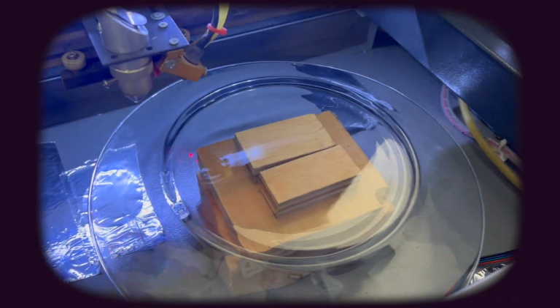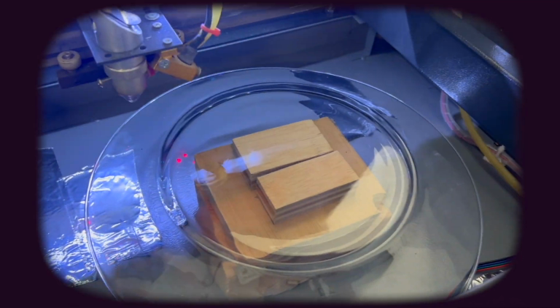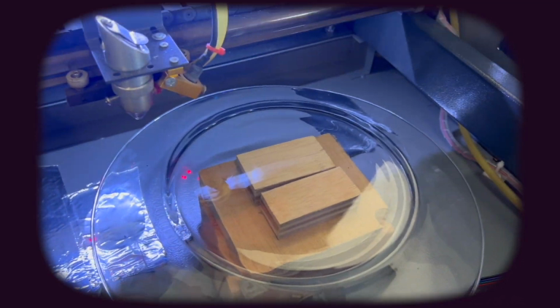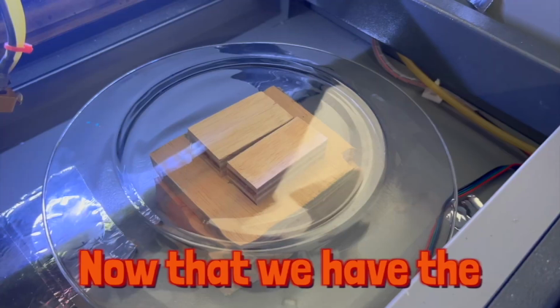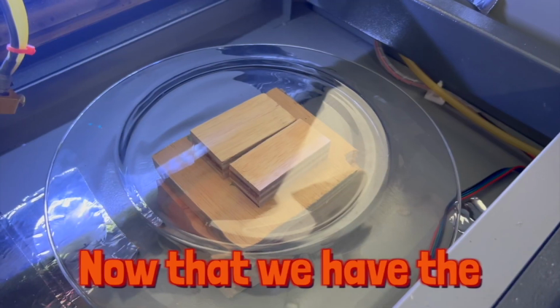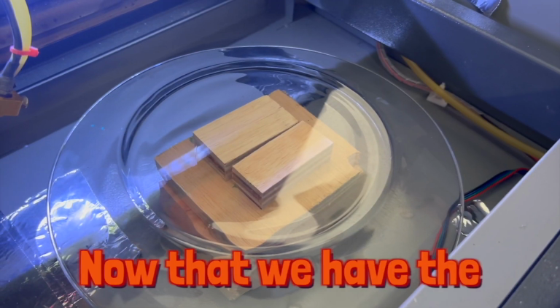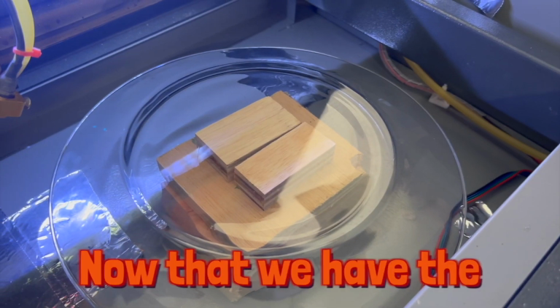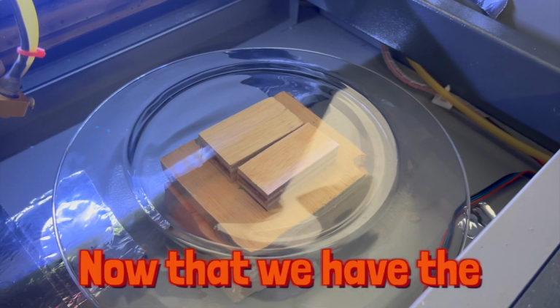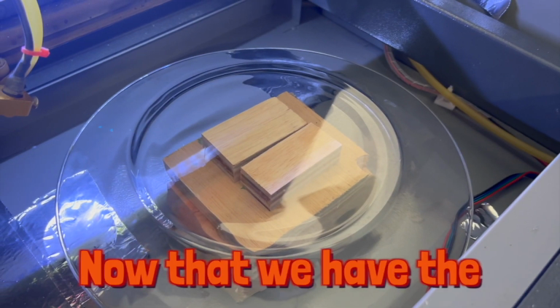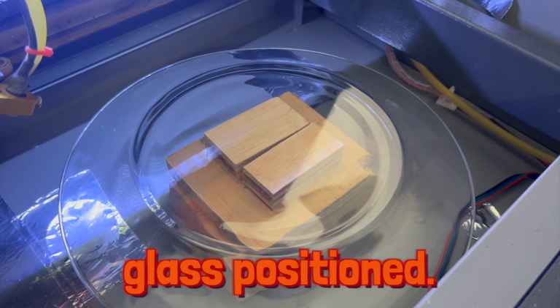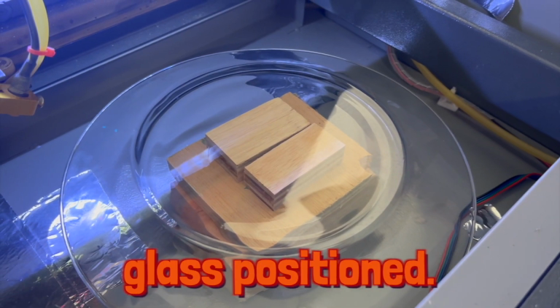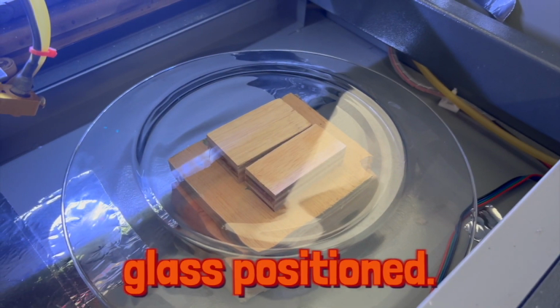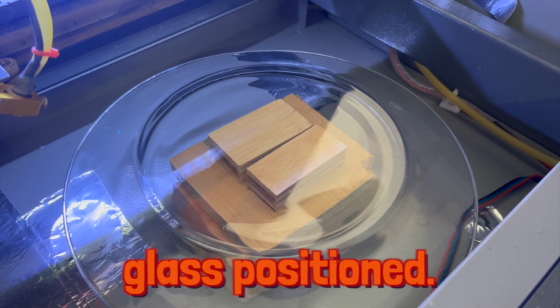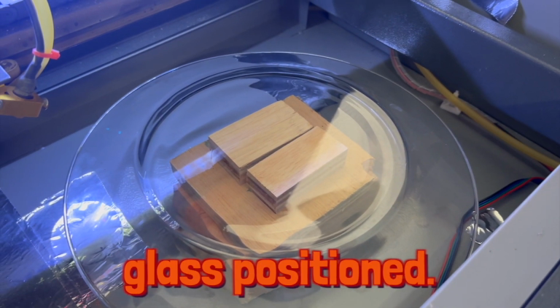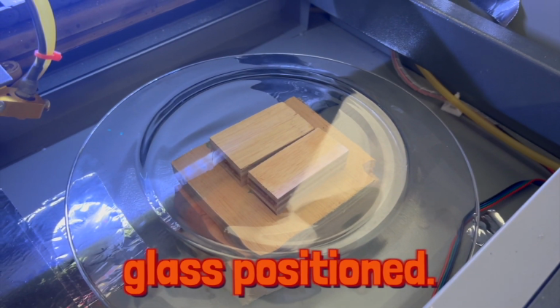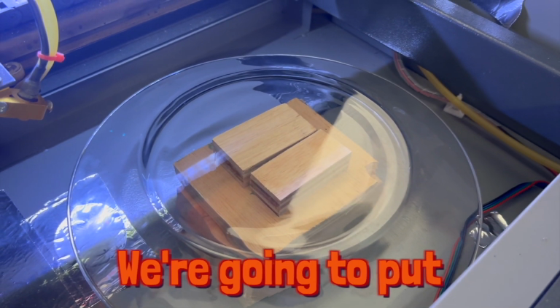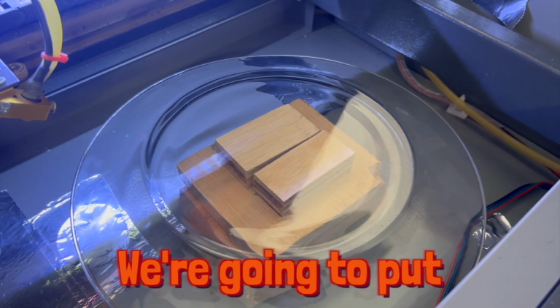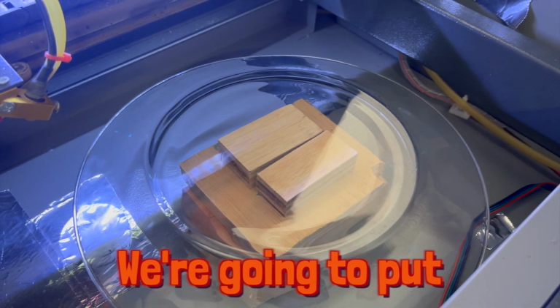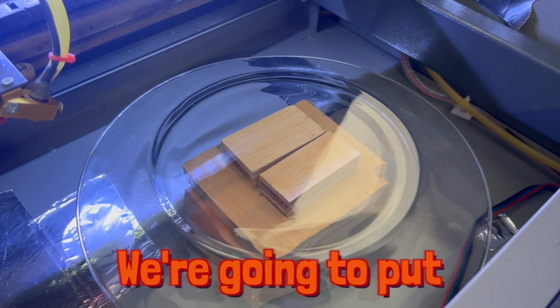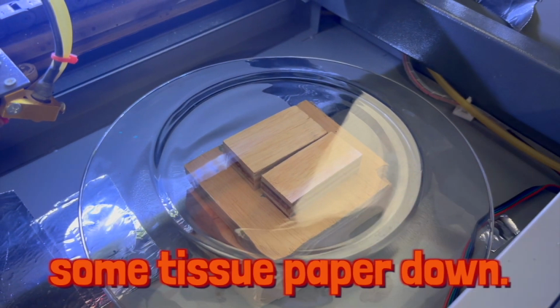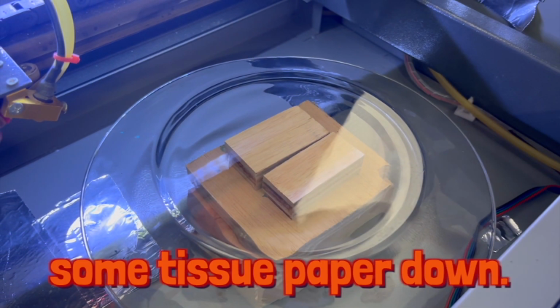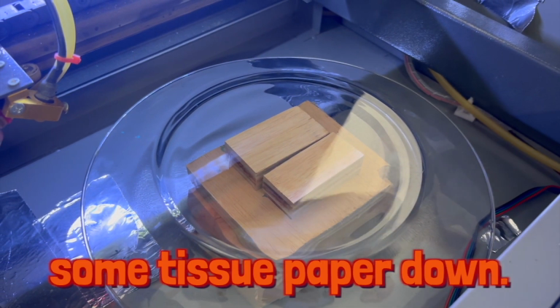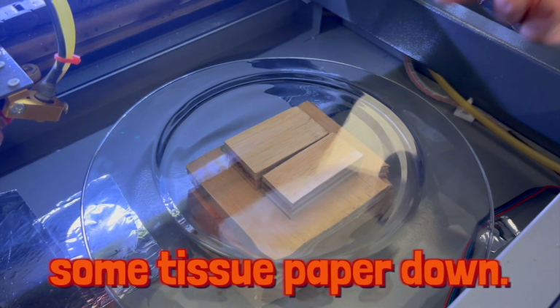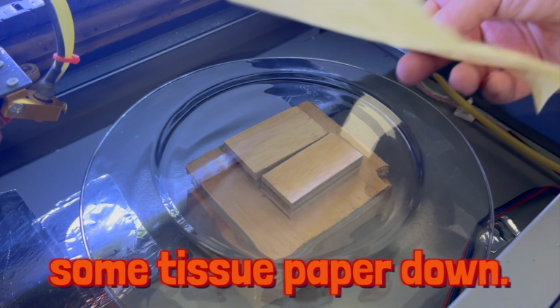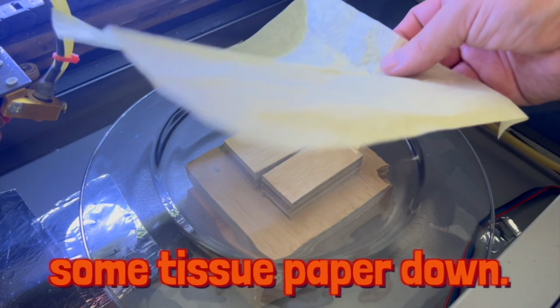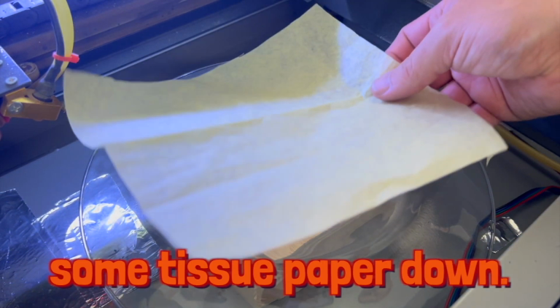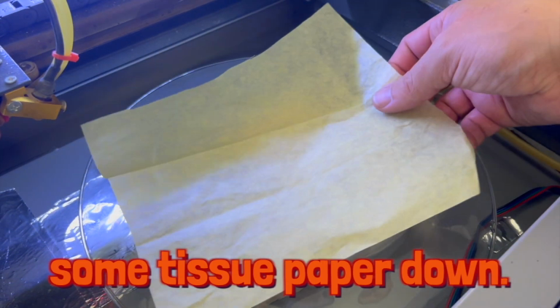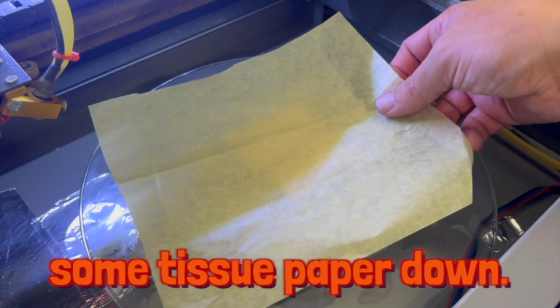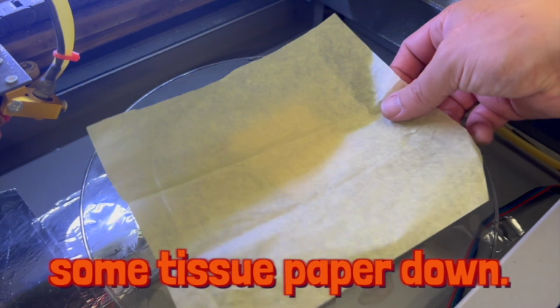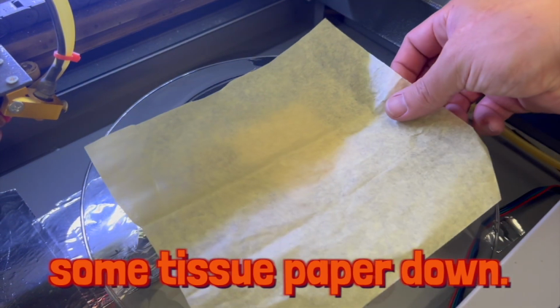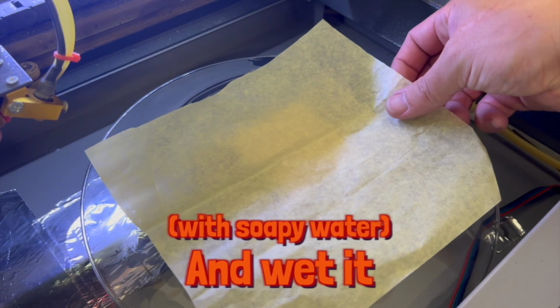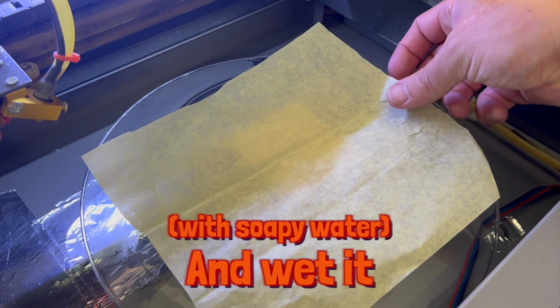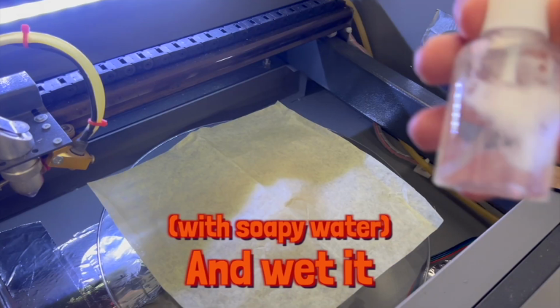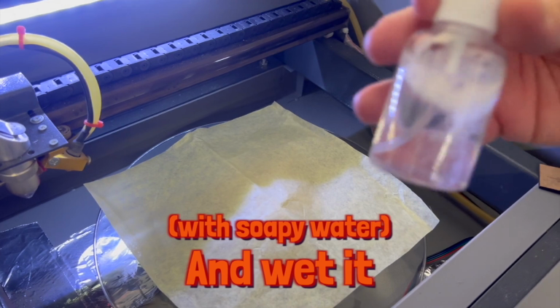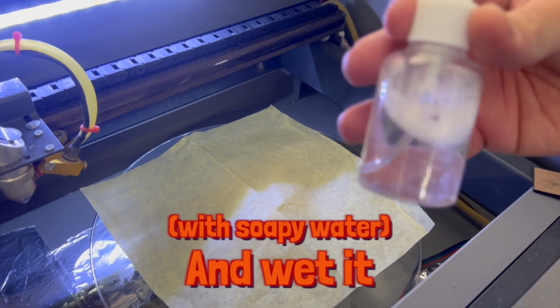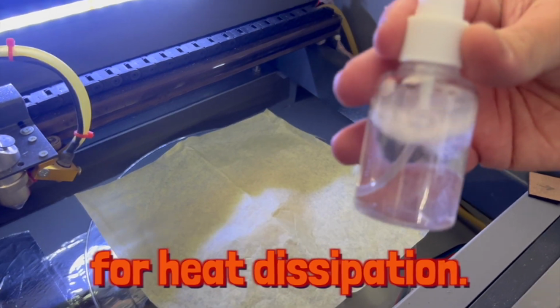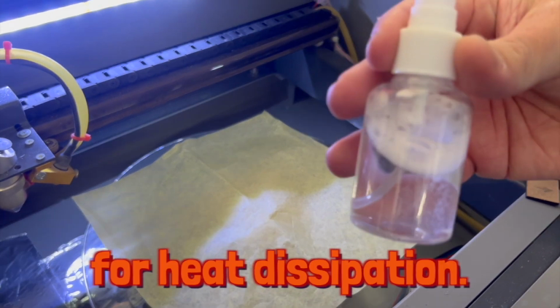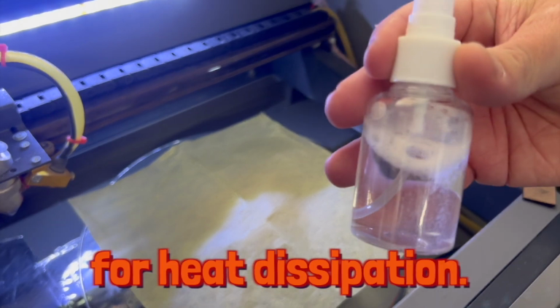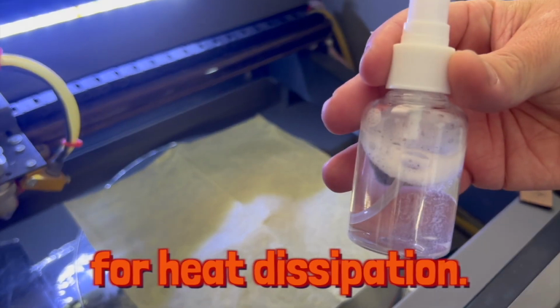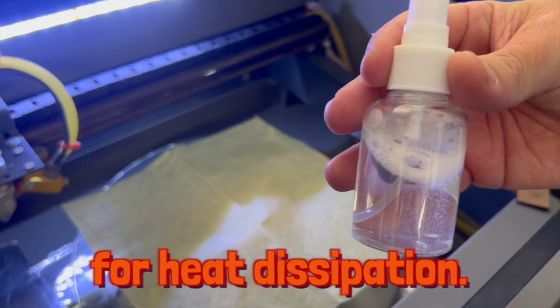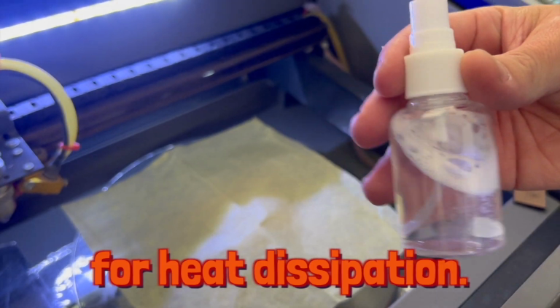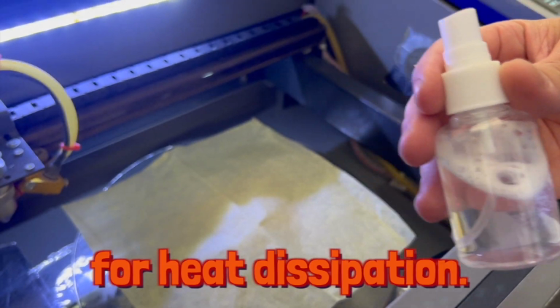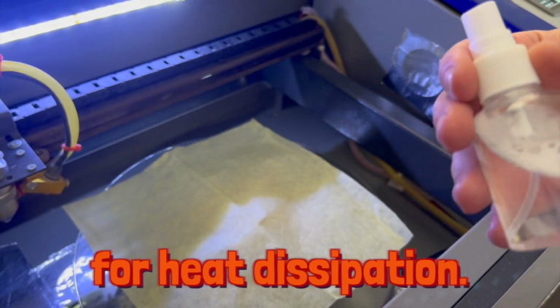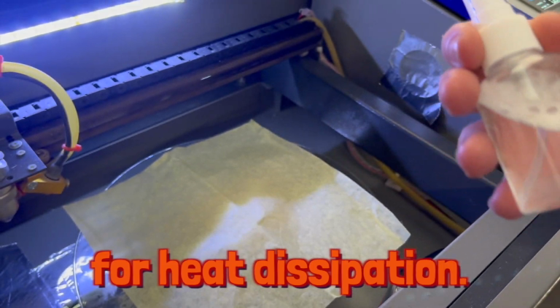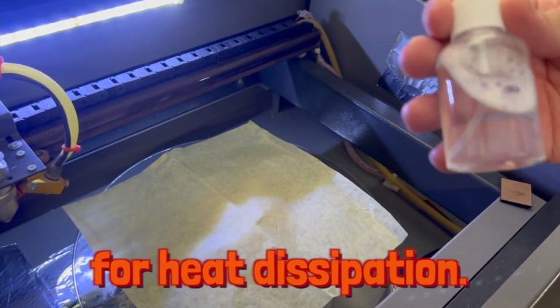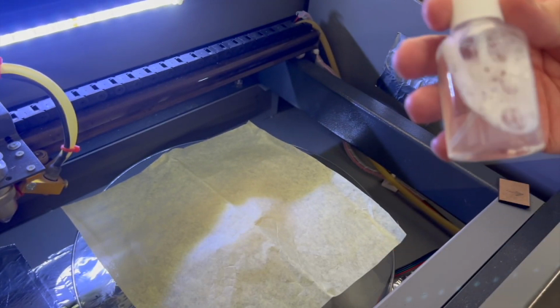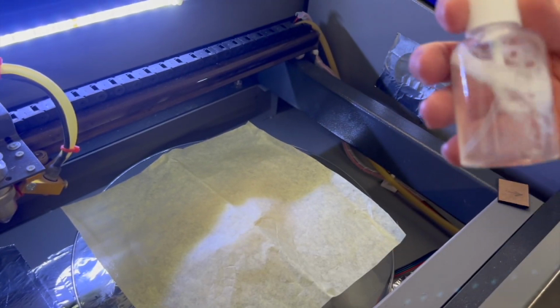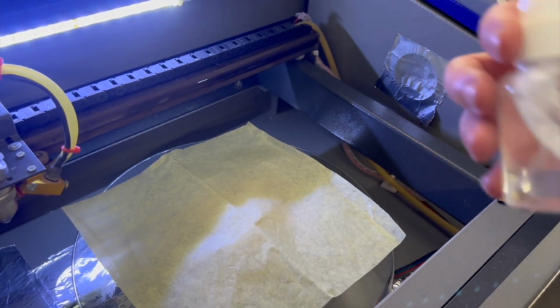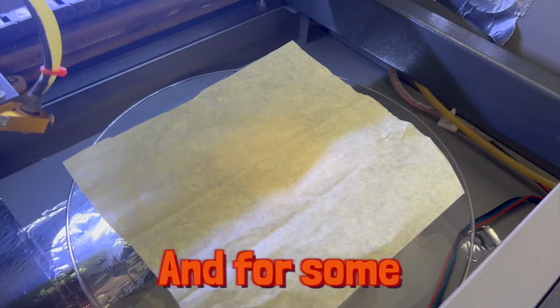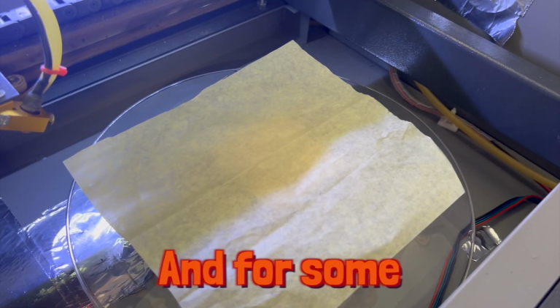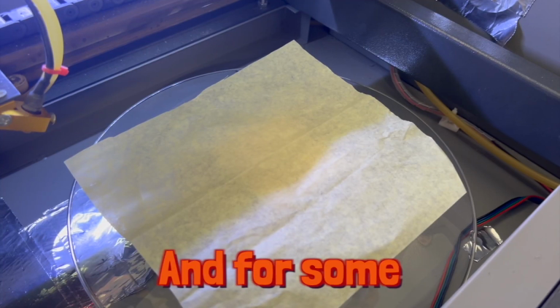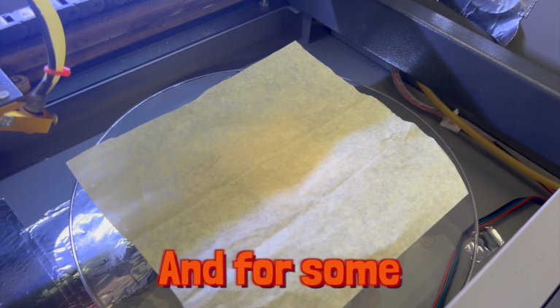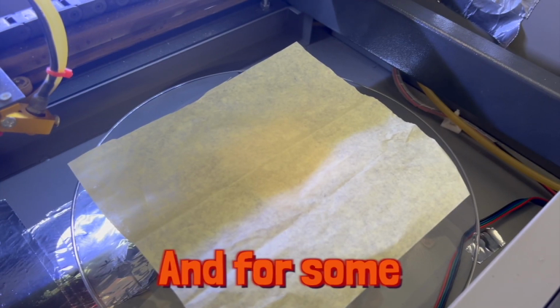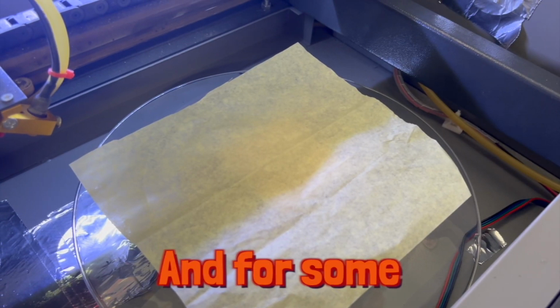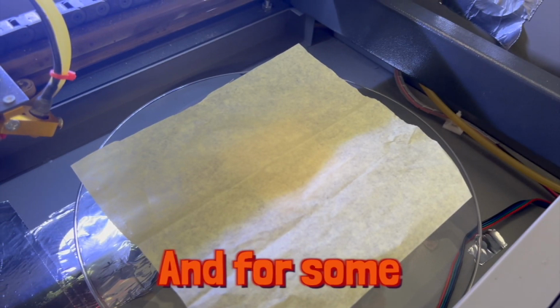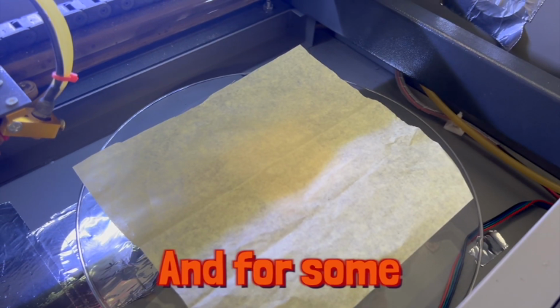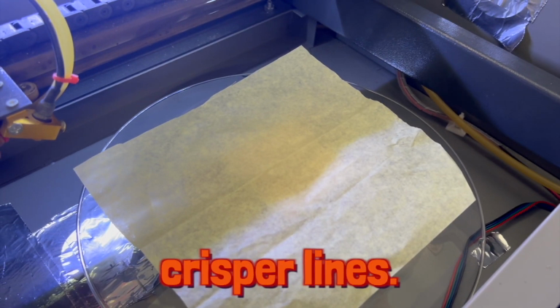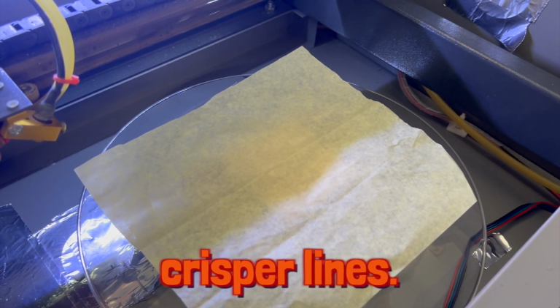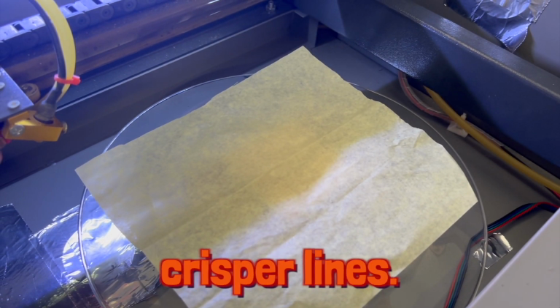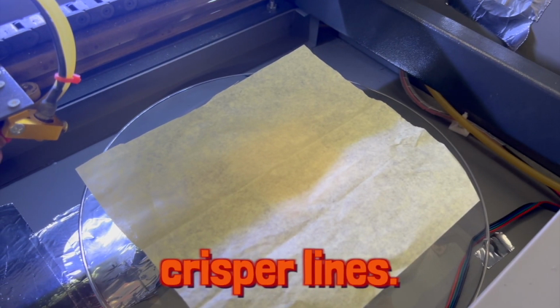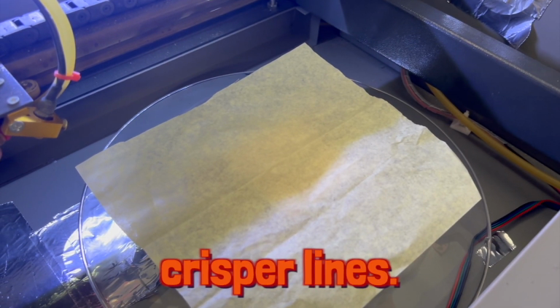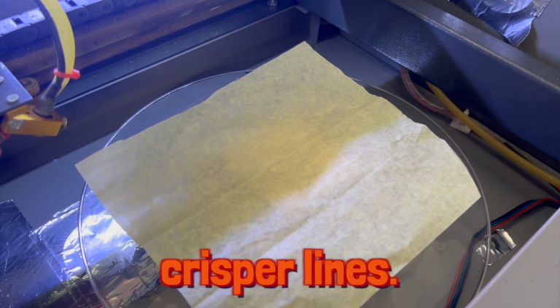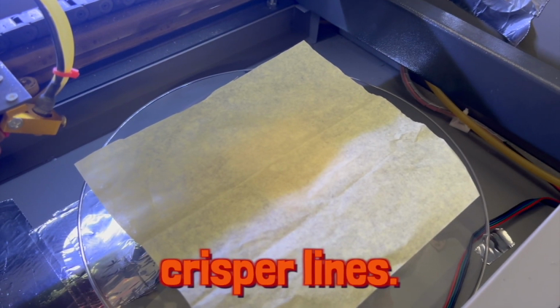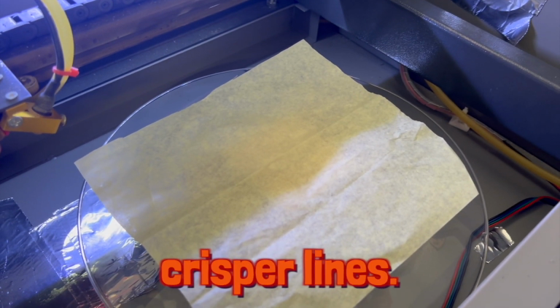Now that we have the glass positioned, we're going to put some tissue paper down and wet it for heat dissipation and for some crisper lines.